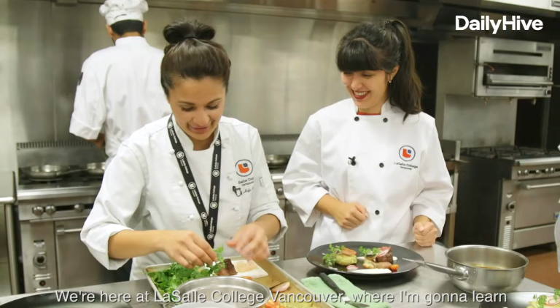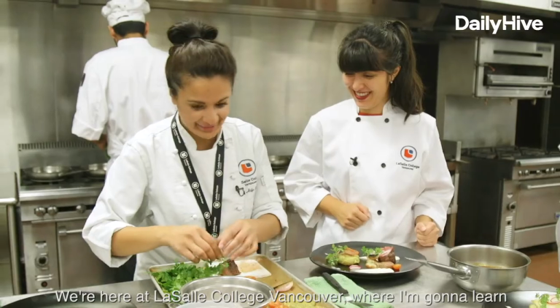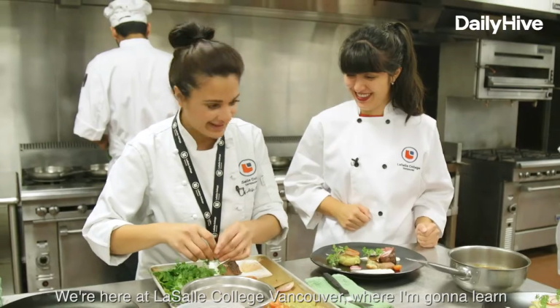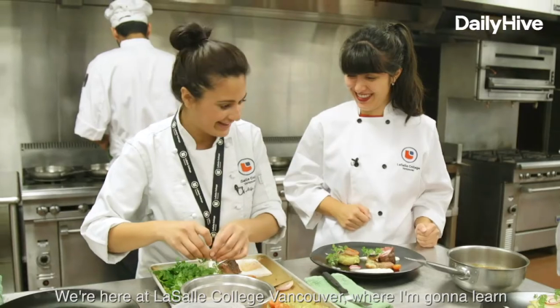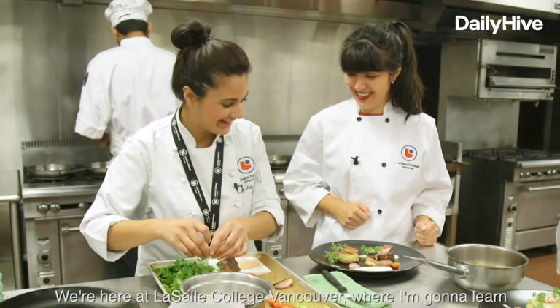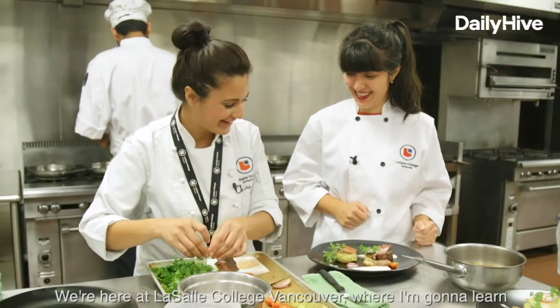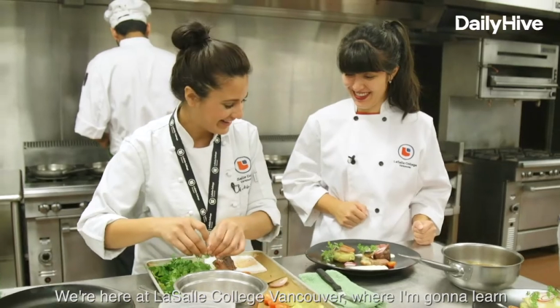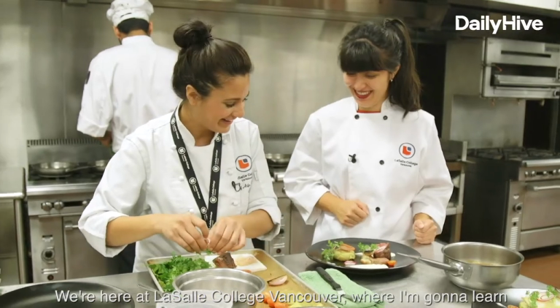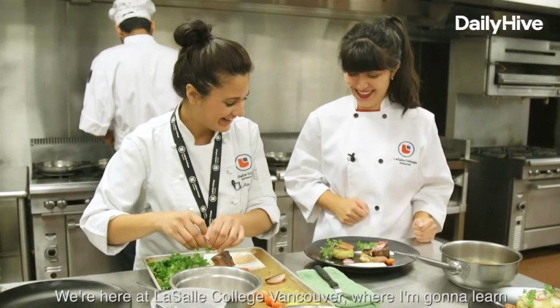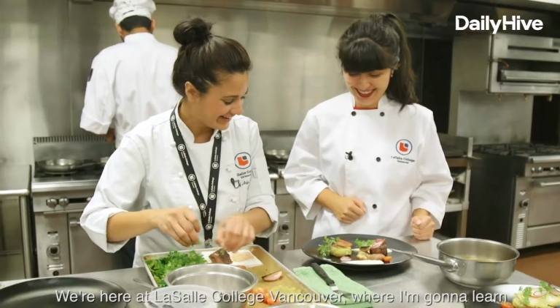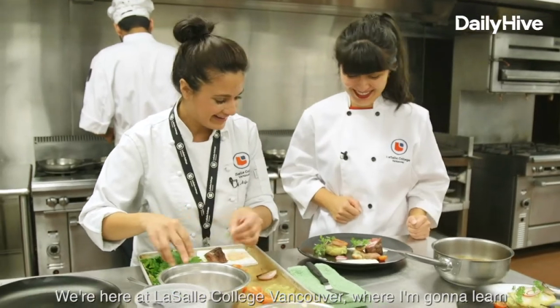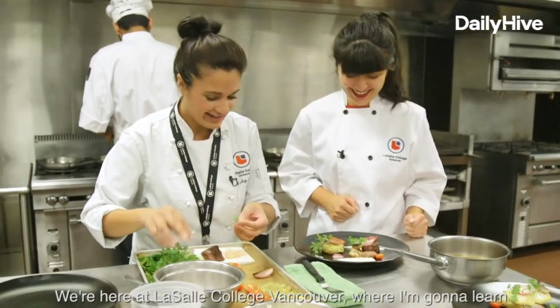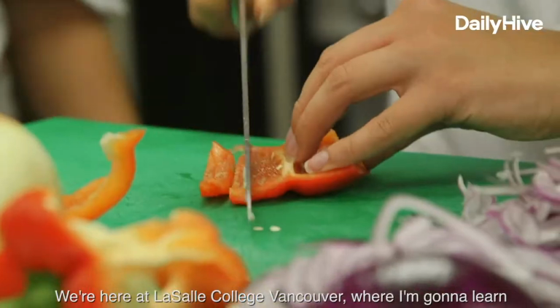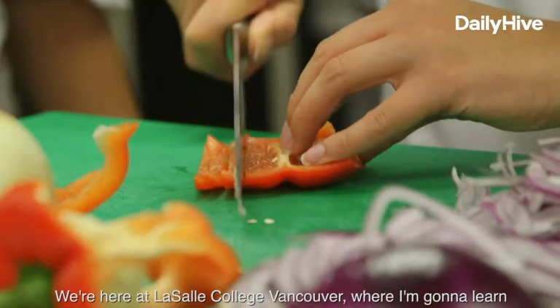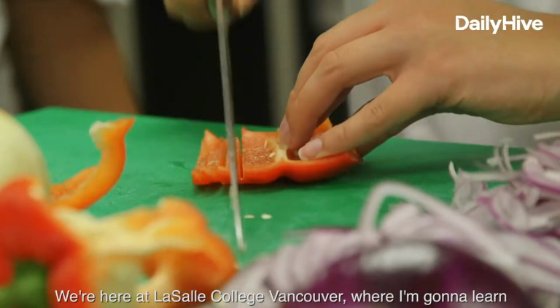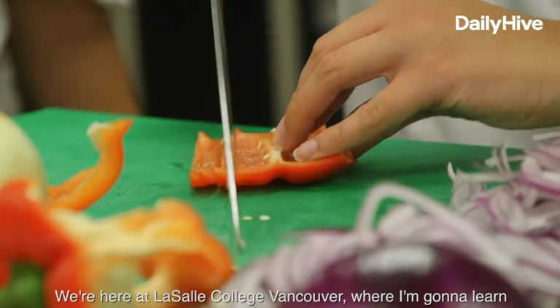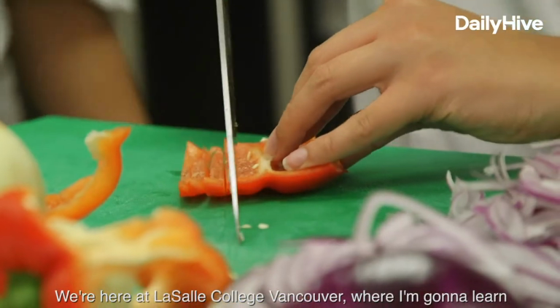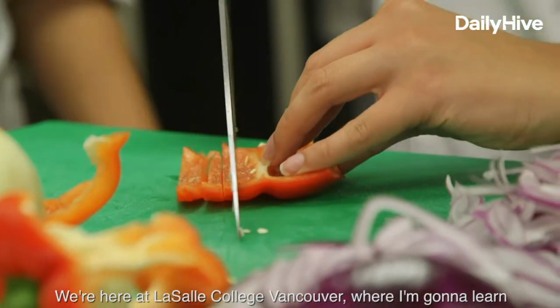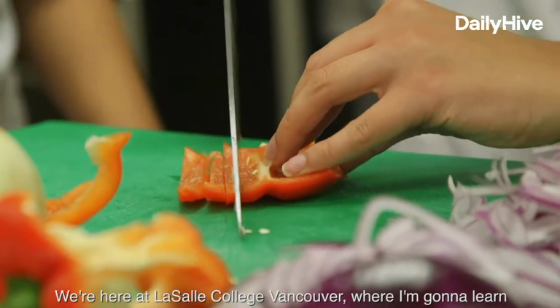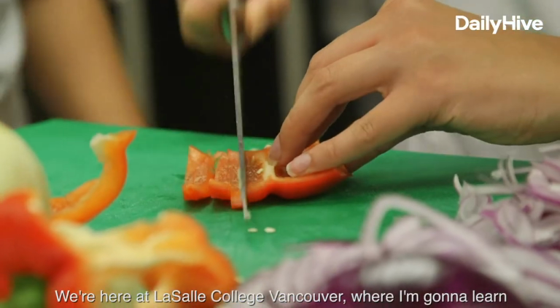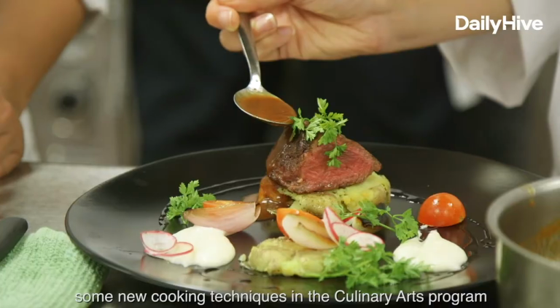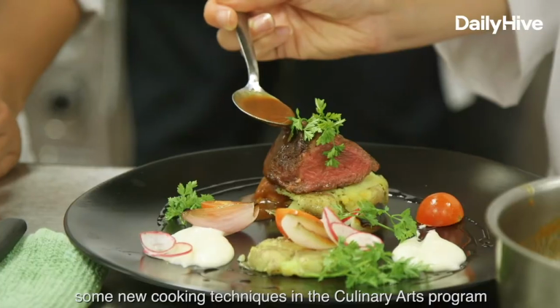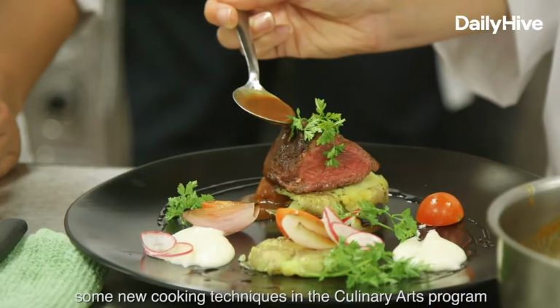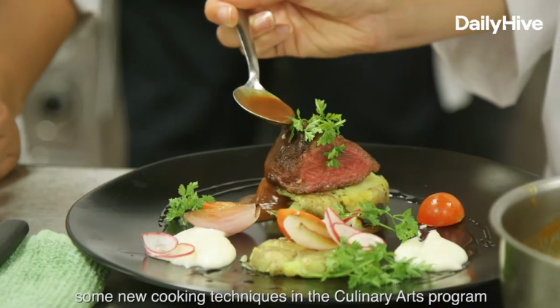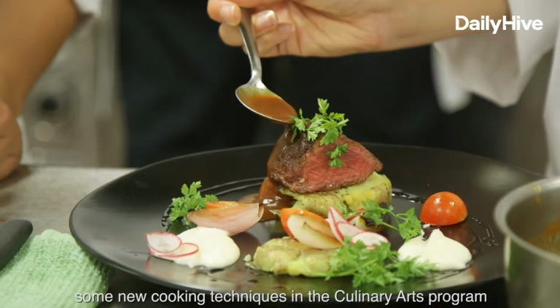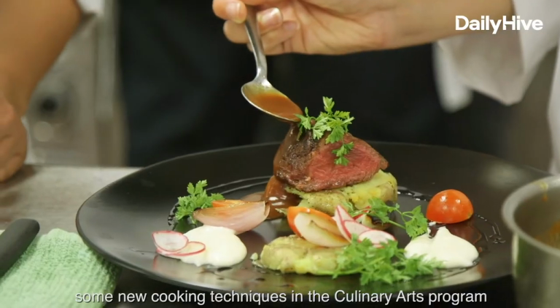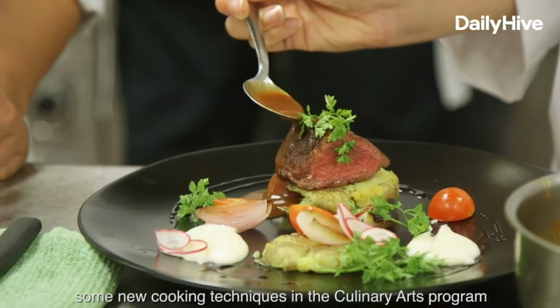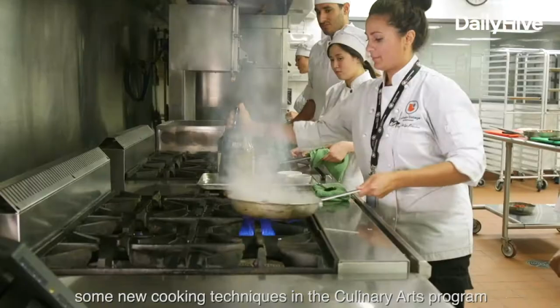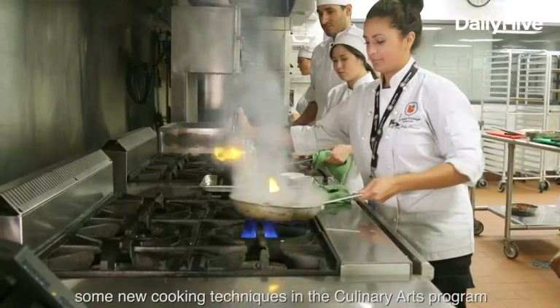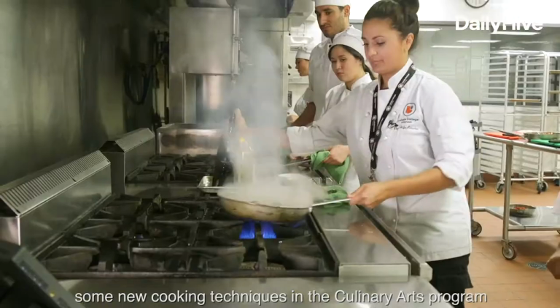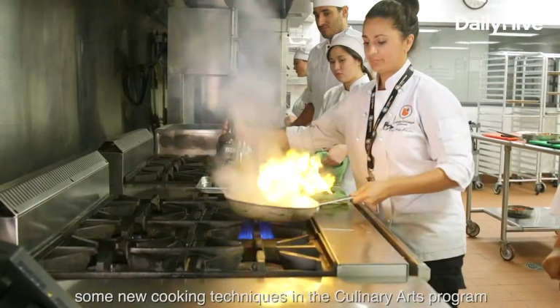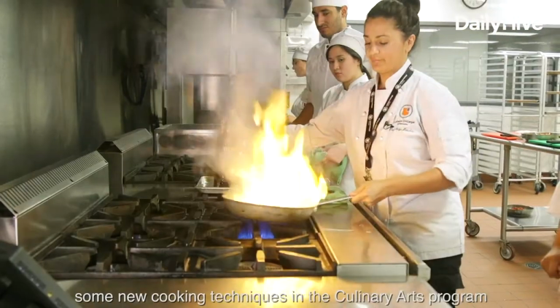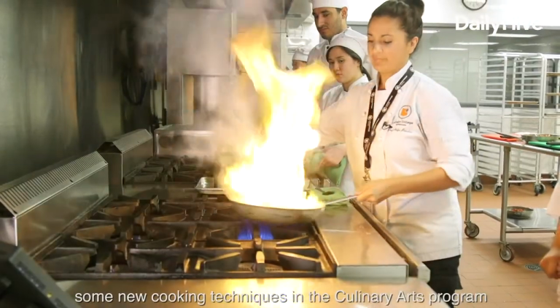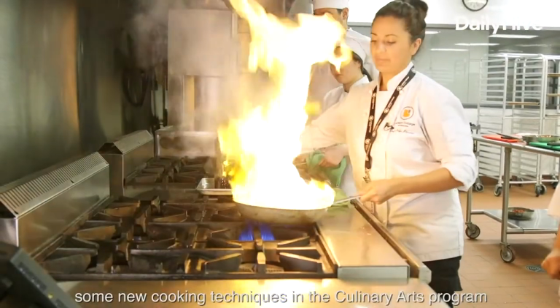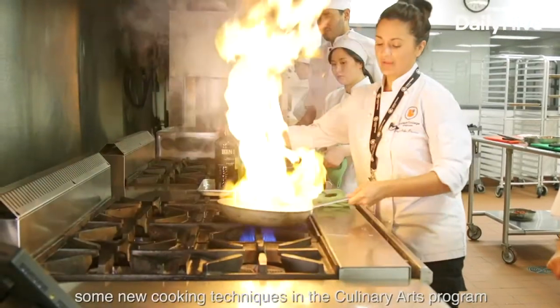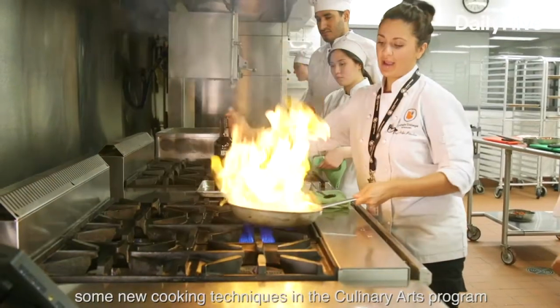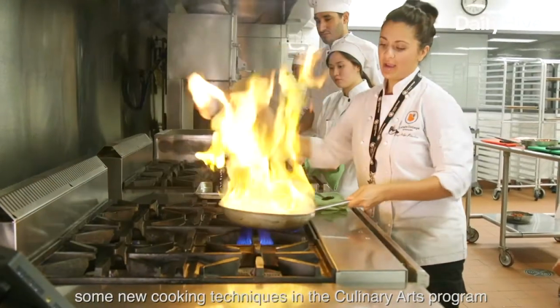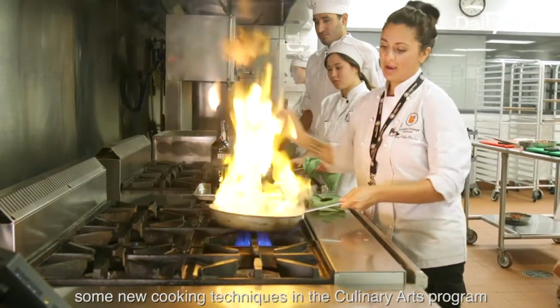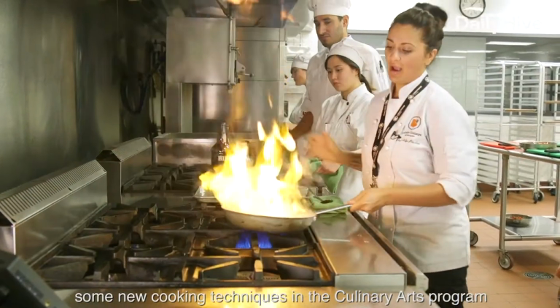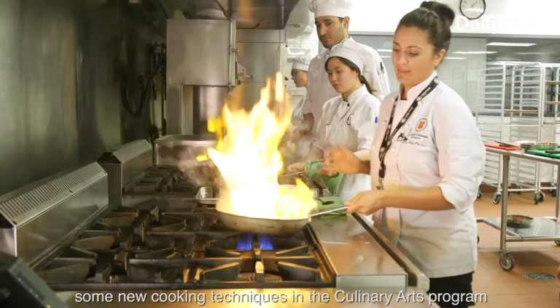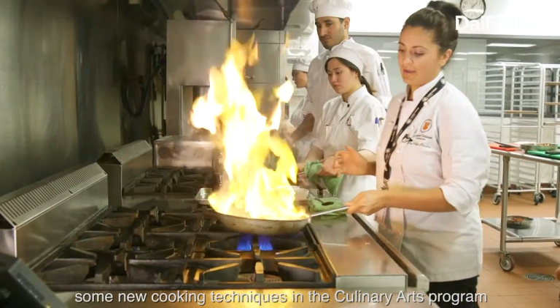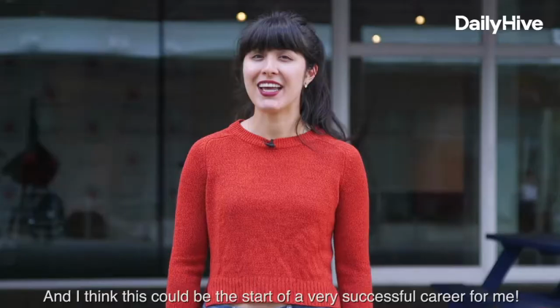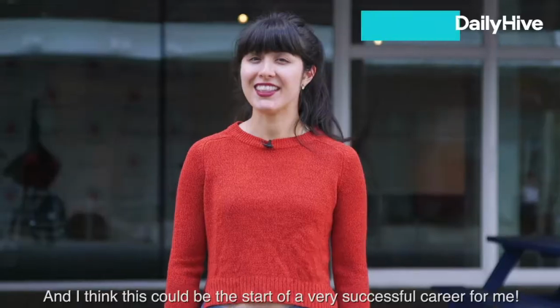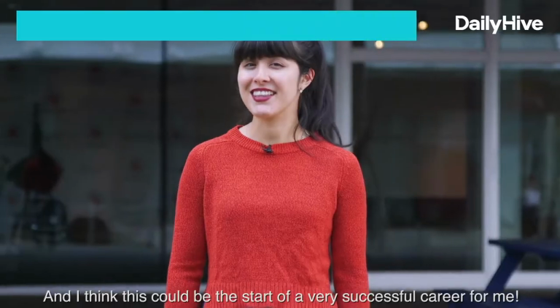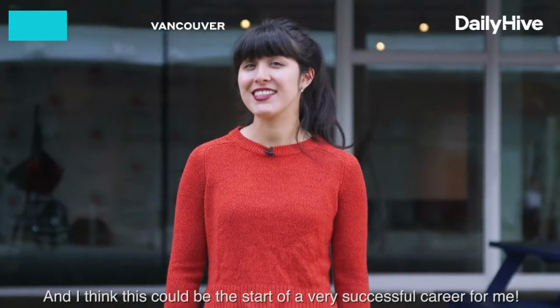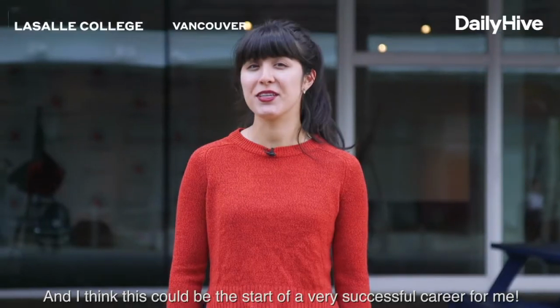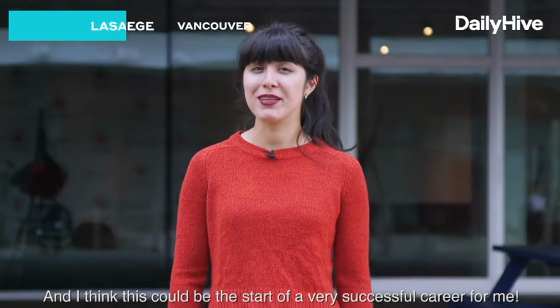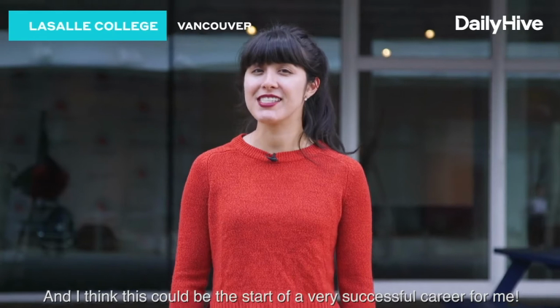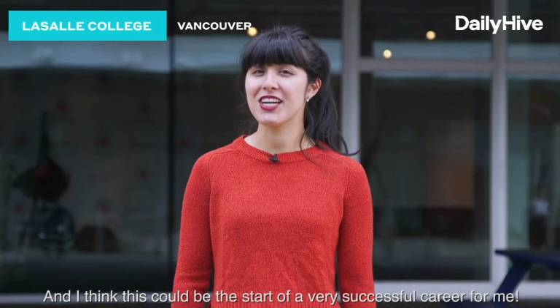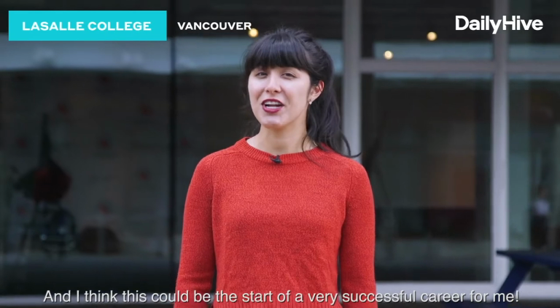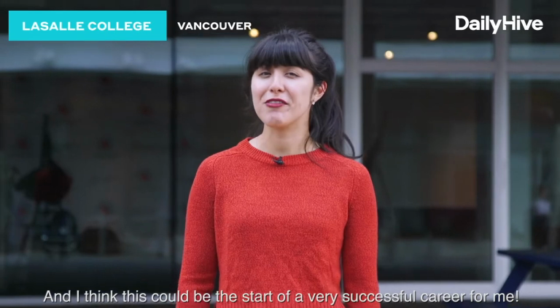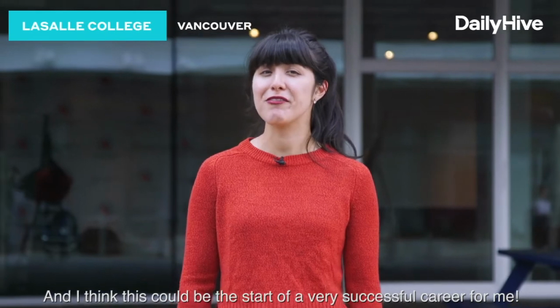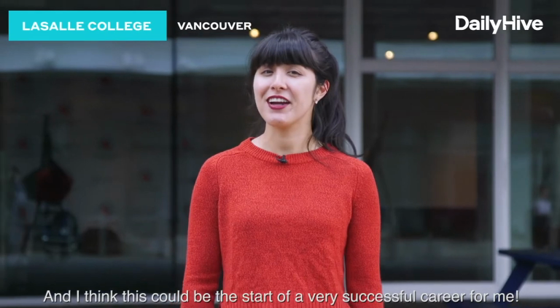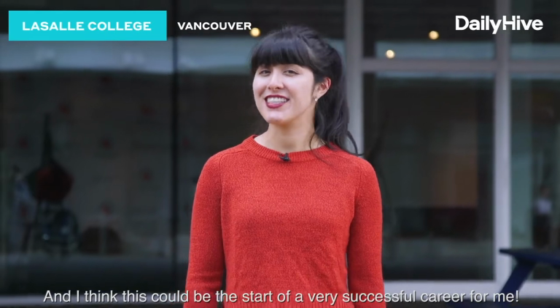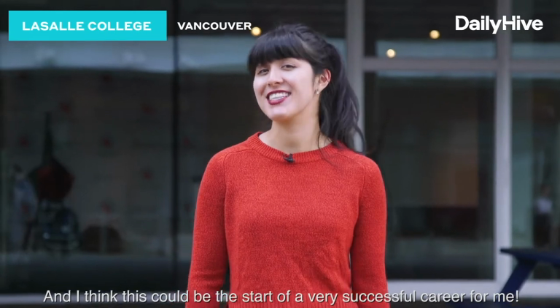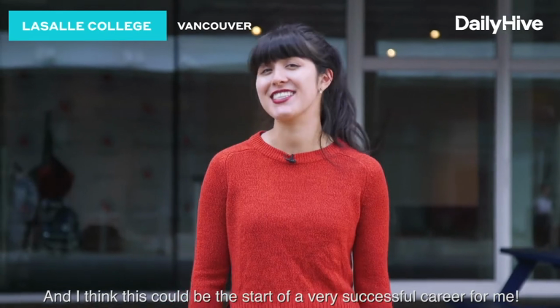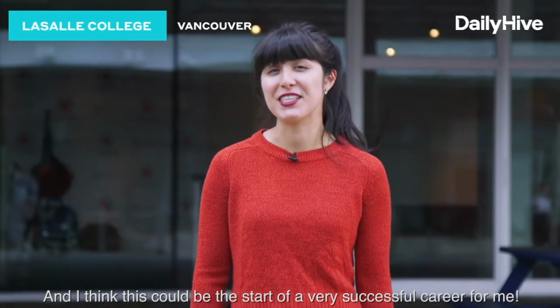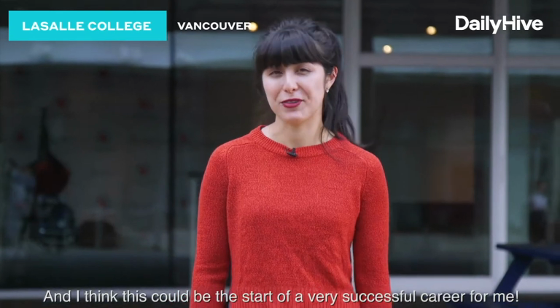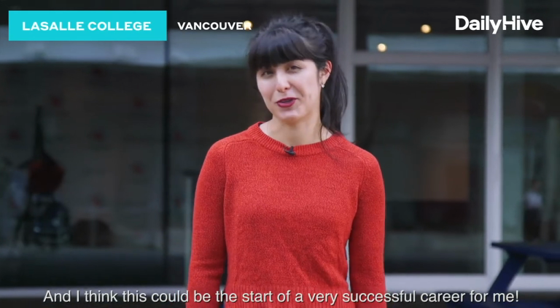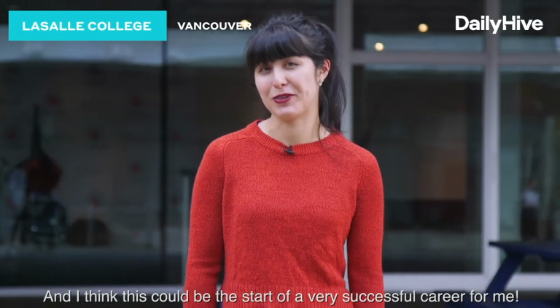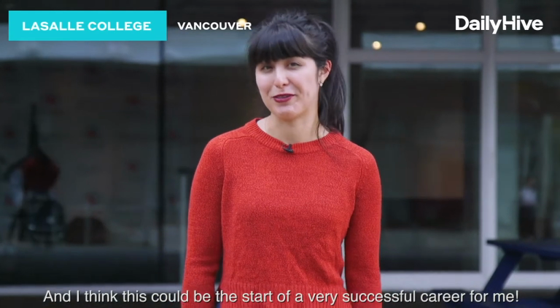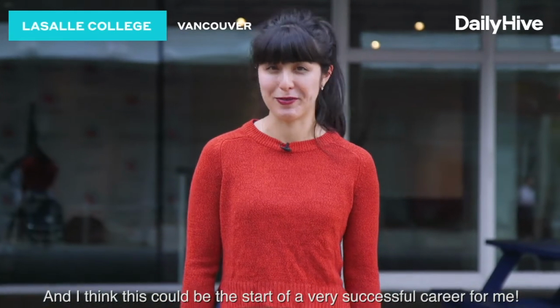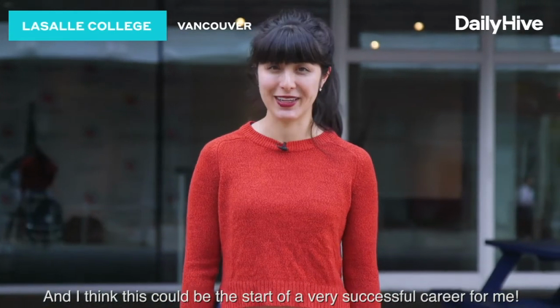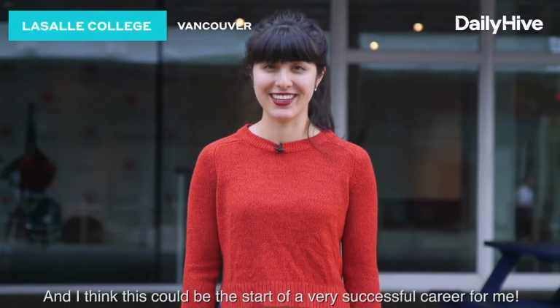We're here at LaSalle College Vancouver where I'm going to learn some new cooking techniques in the culinary arts program. And I think this could be the start of a very successful career for me.